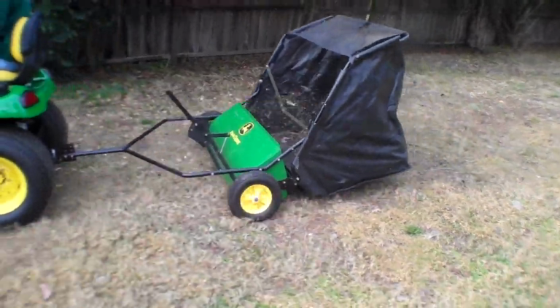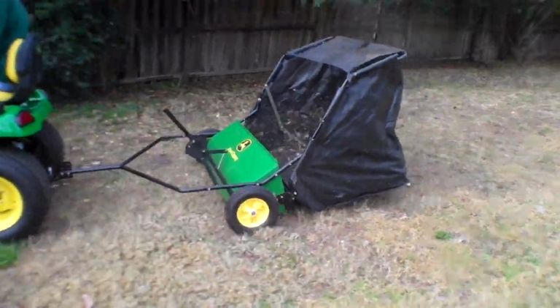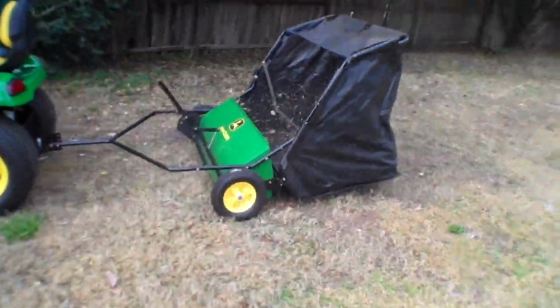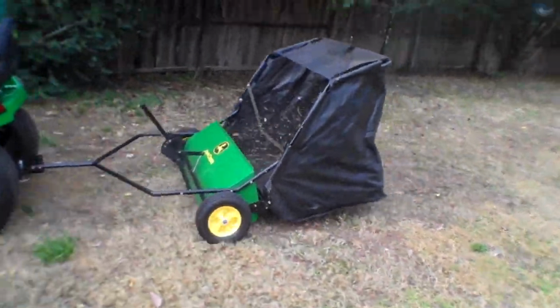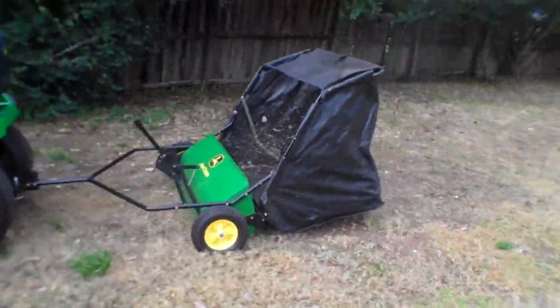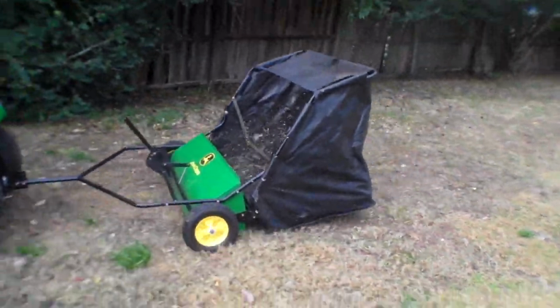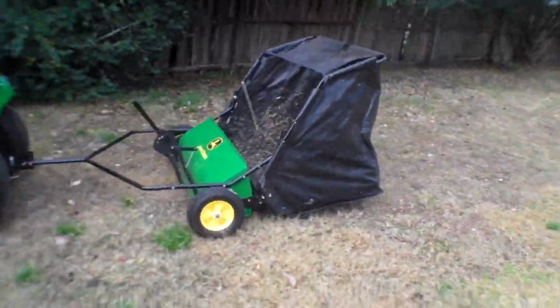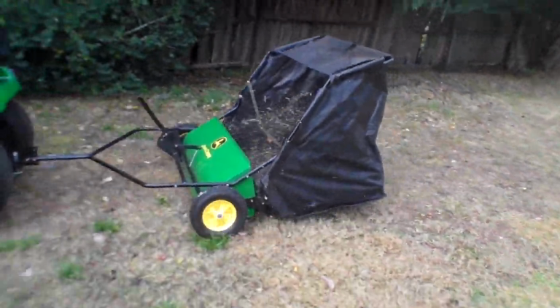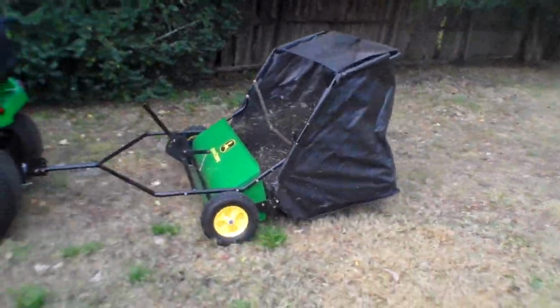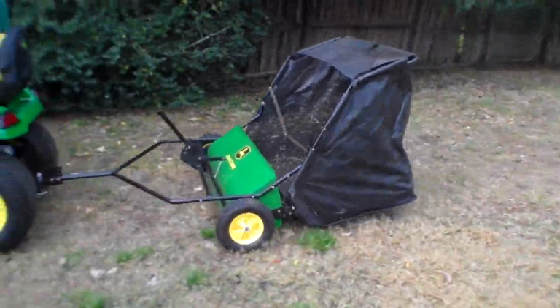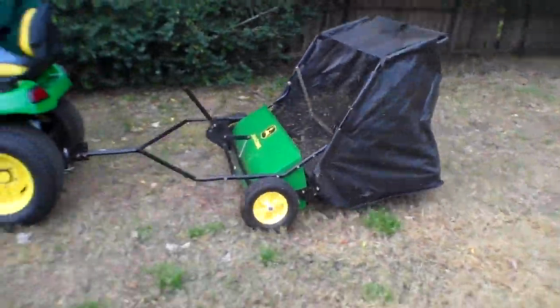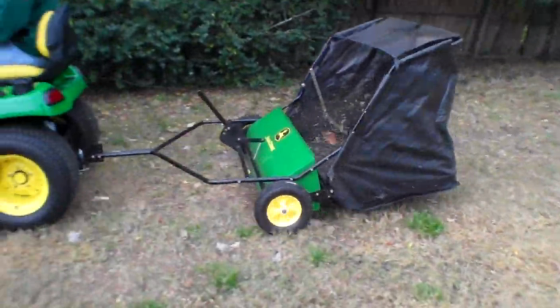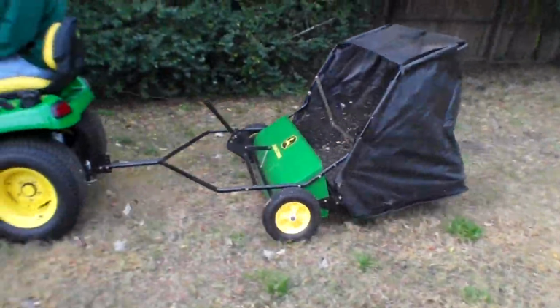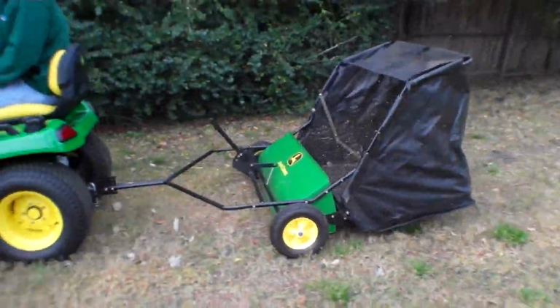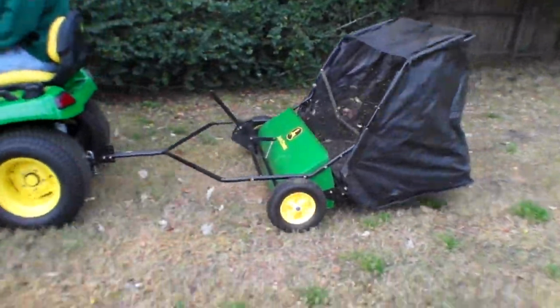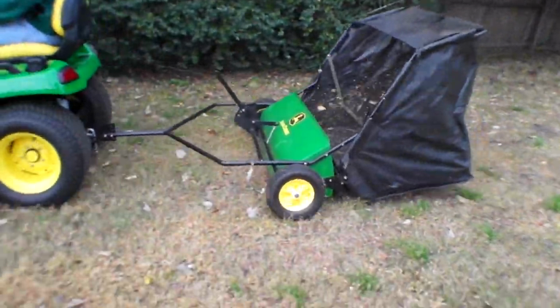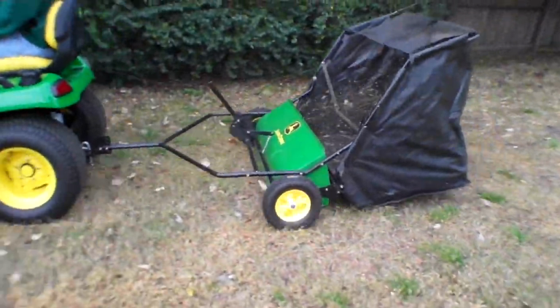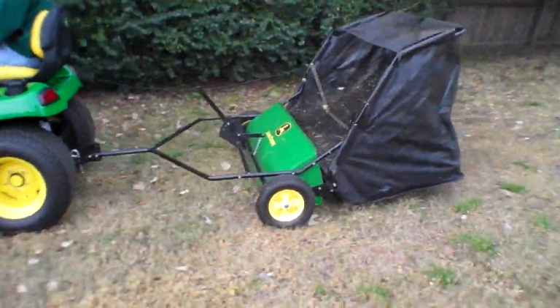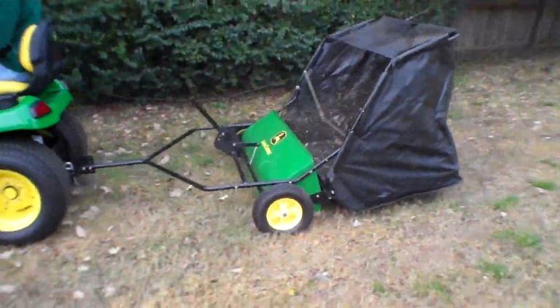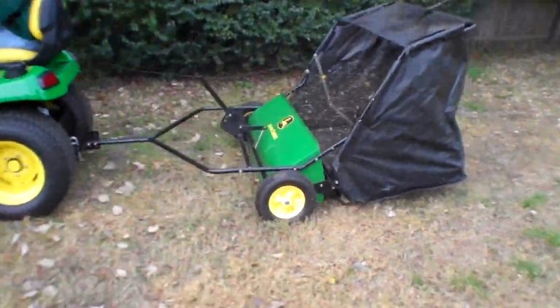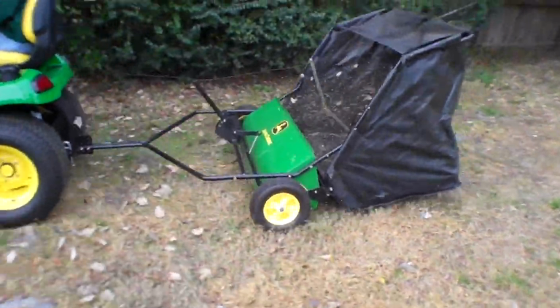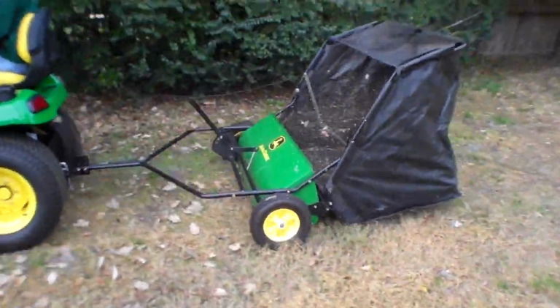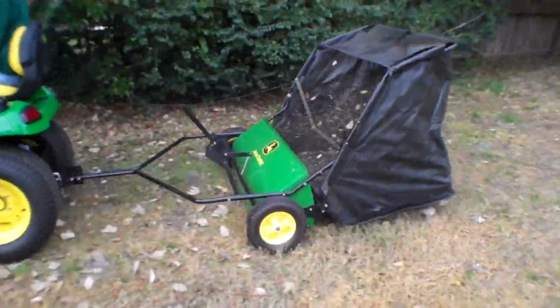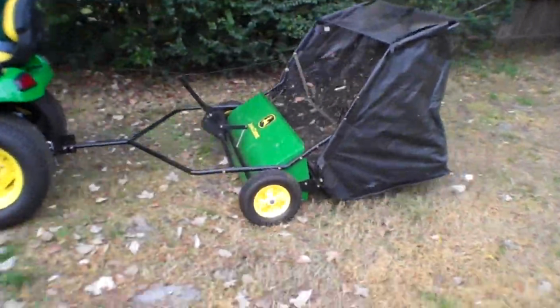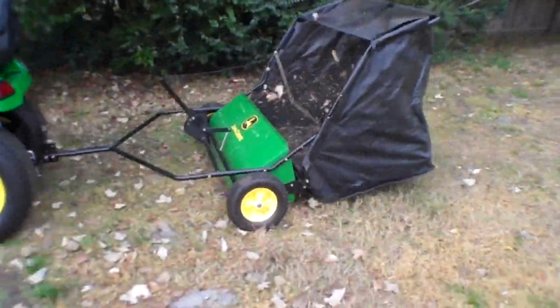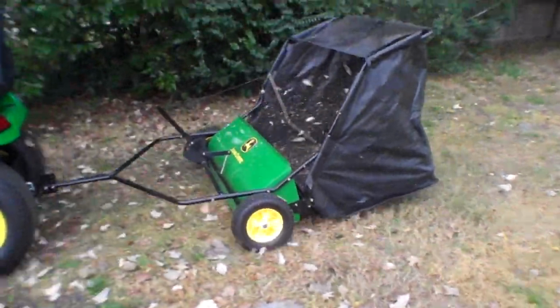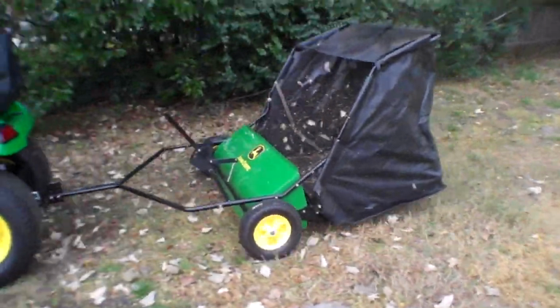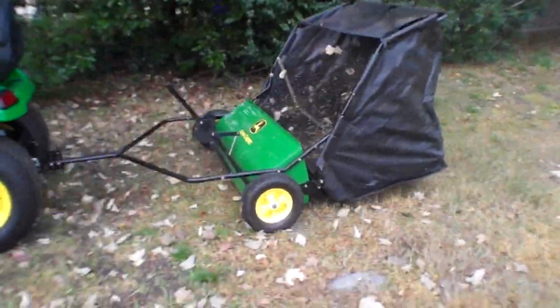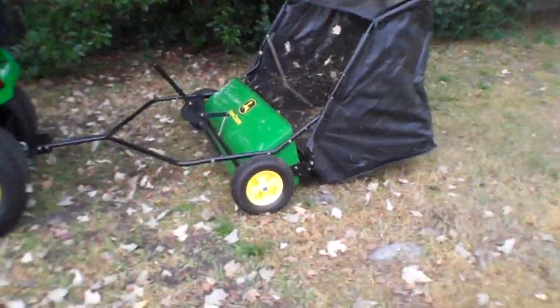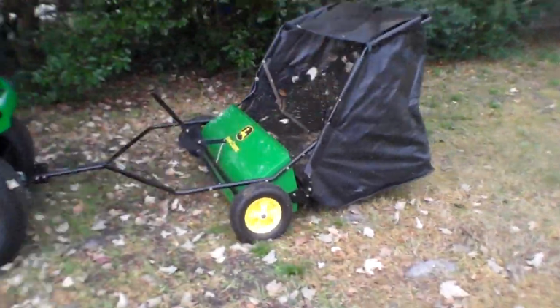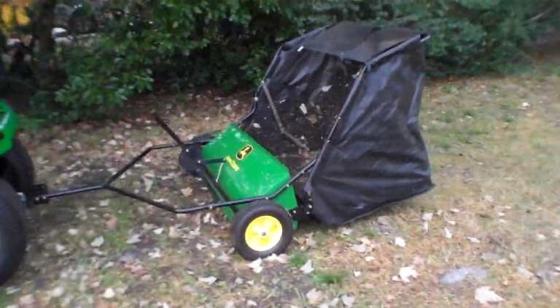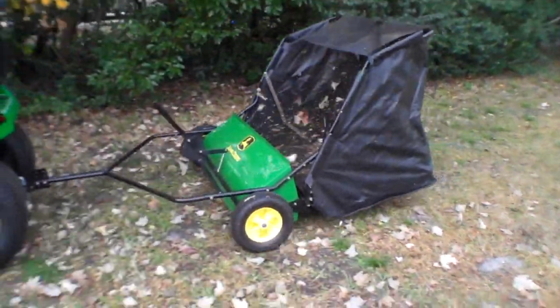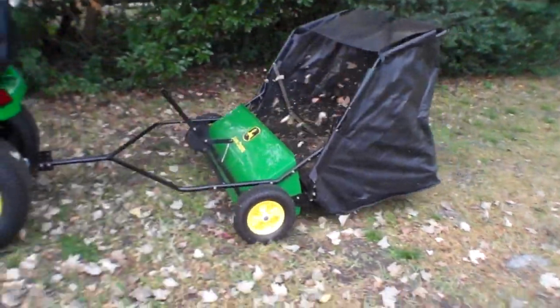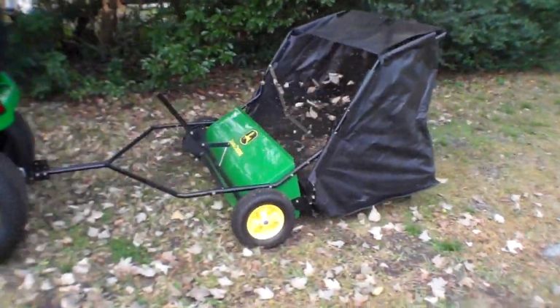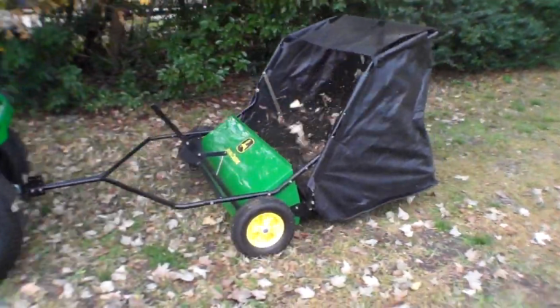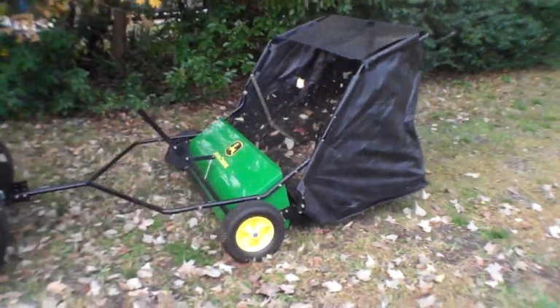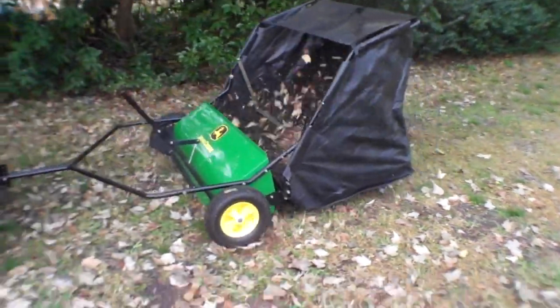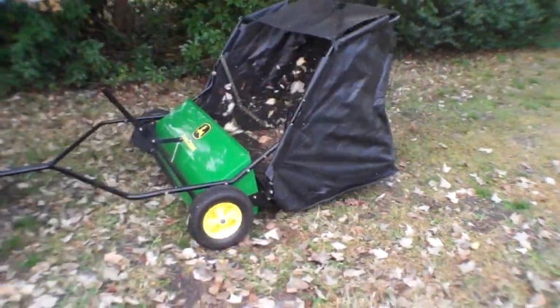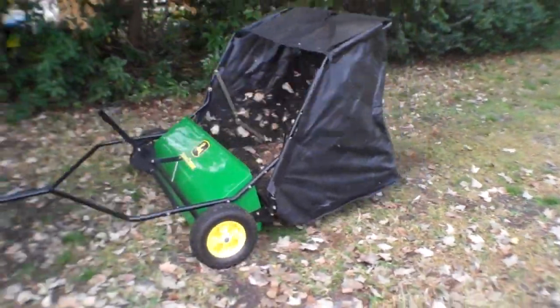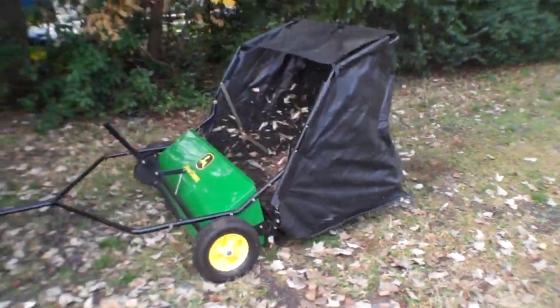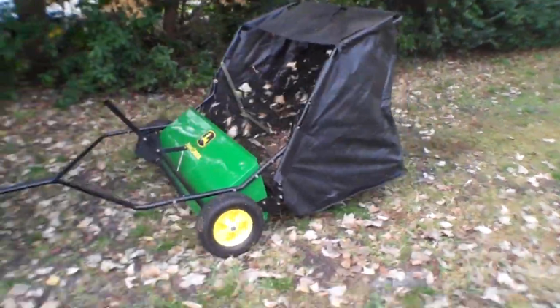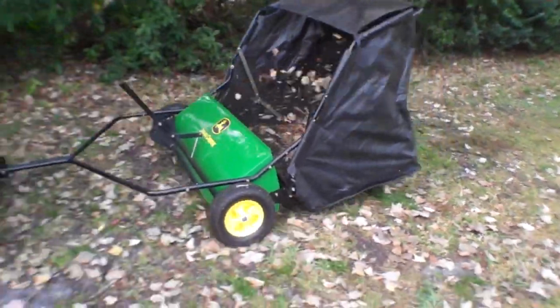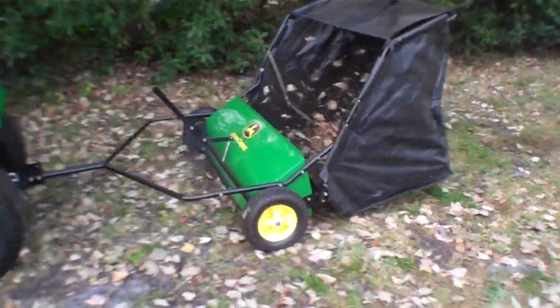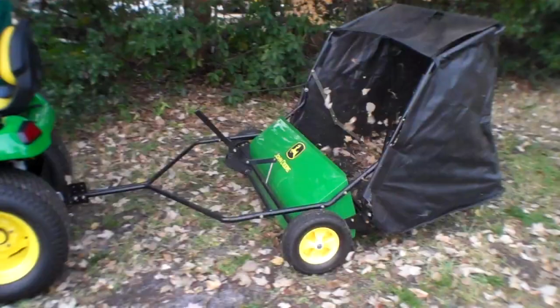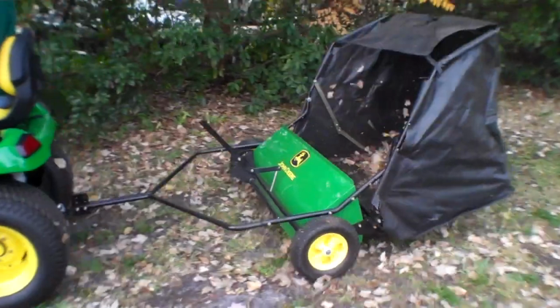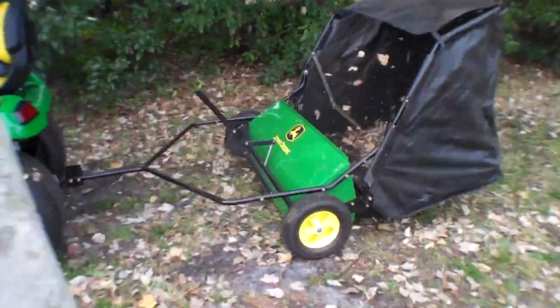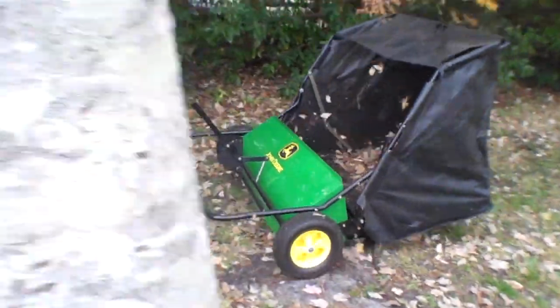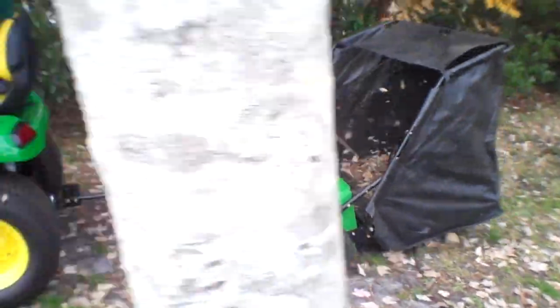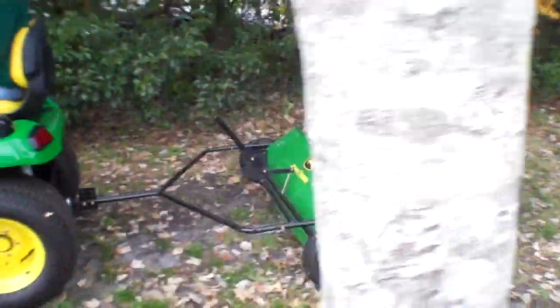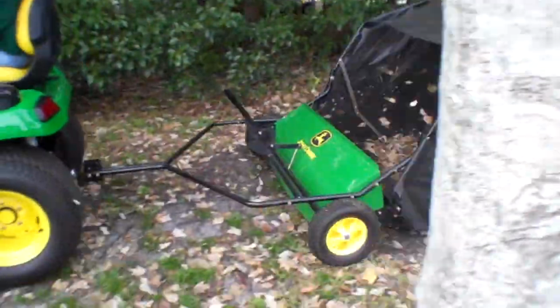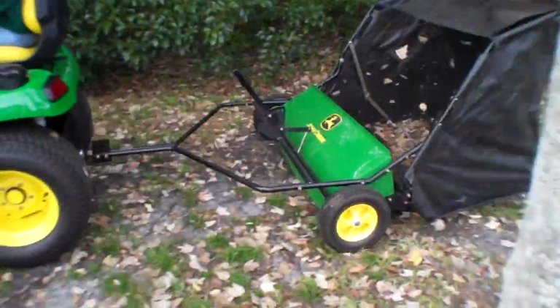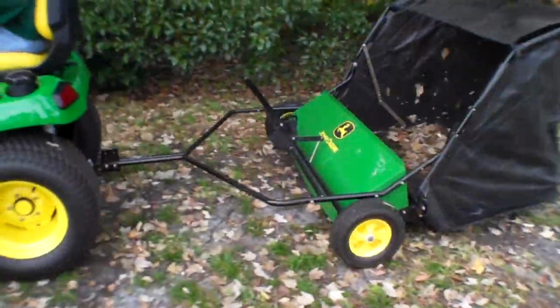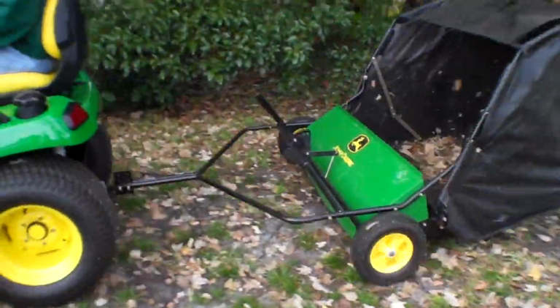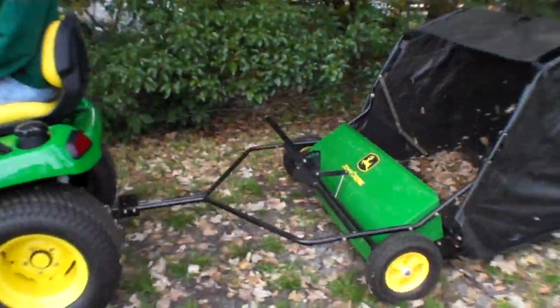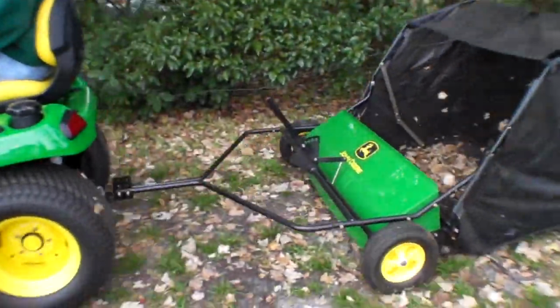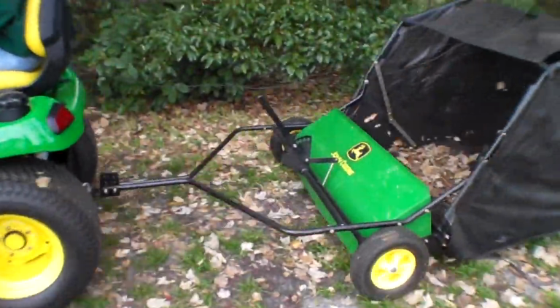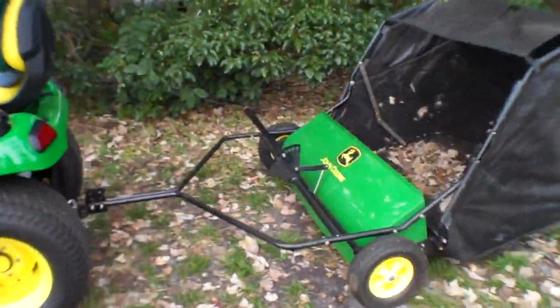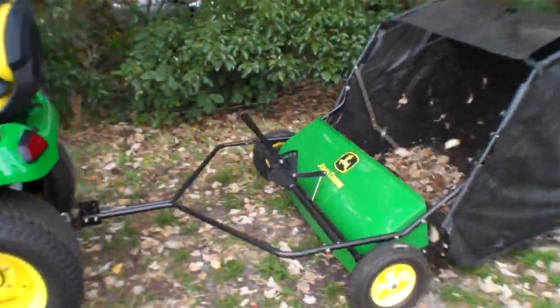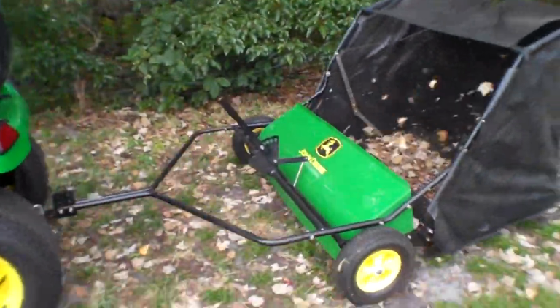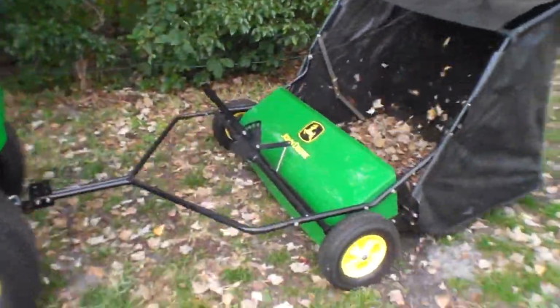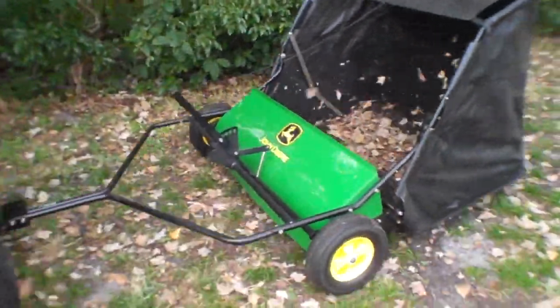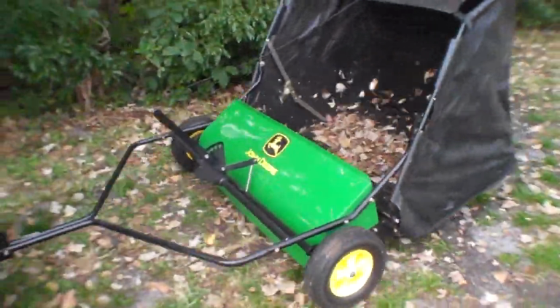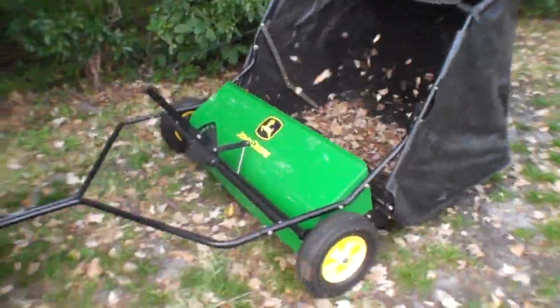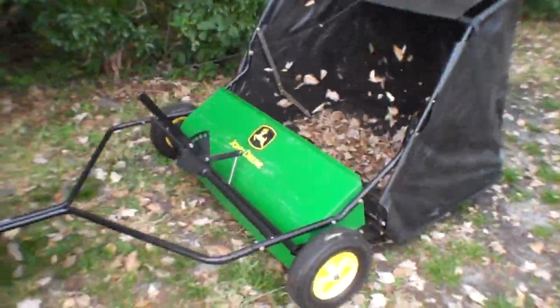You can see it actually does a really good job of throwing debris. Look at that — that's awesome.